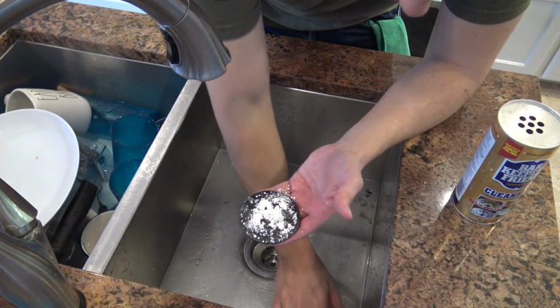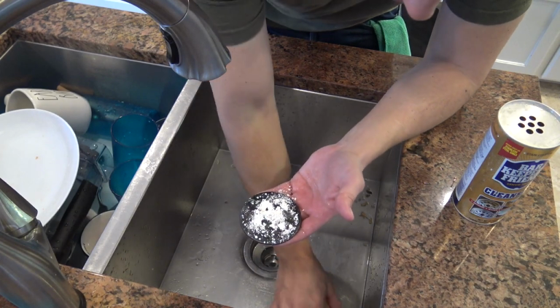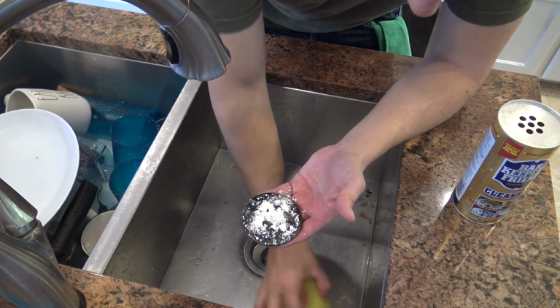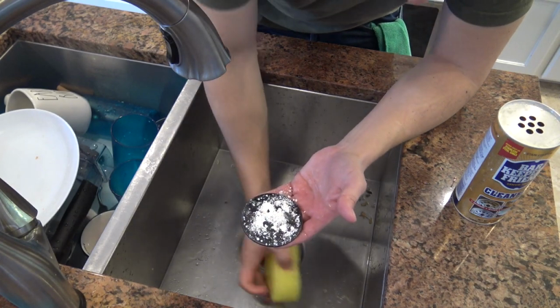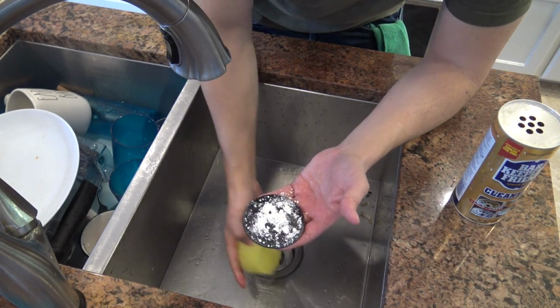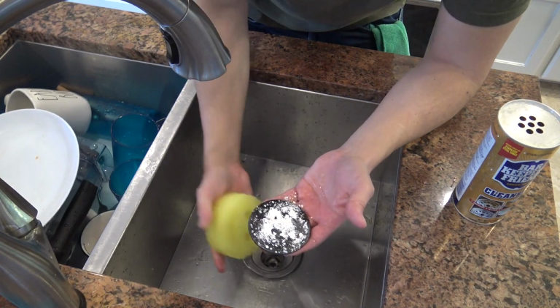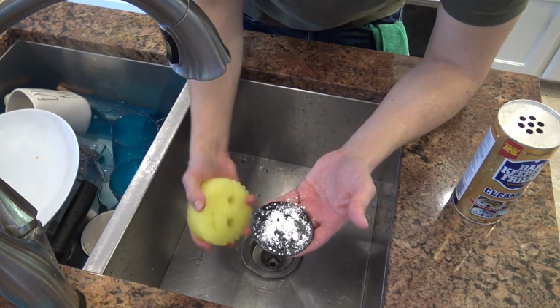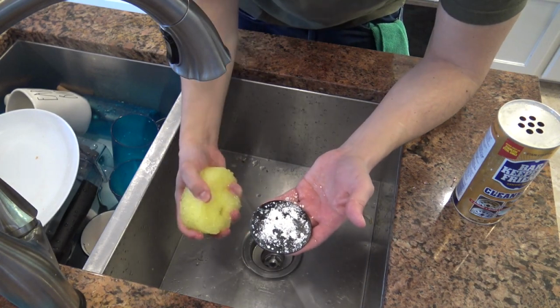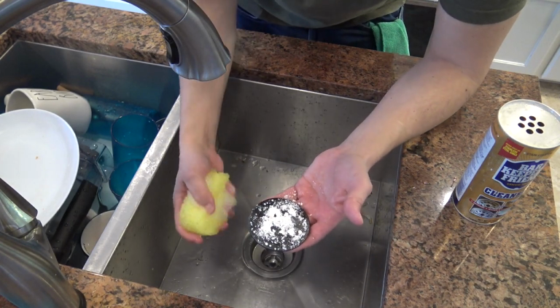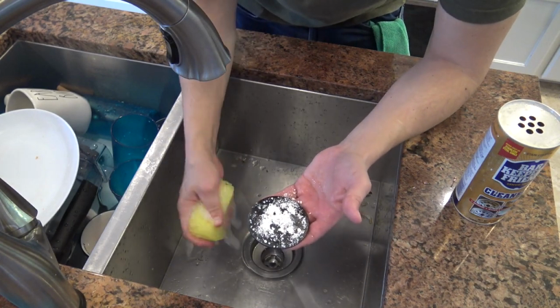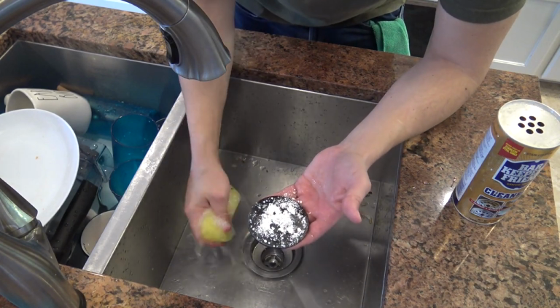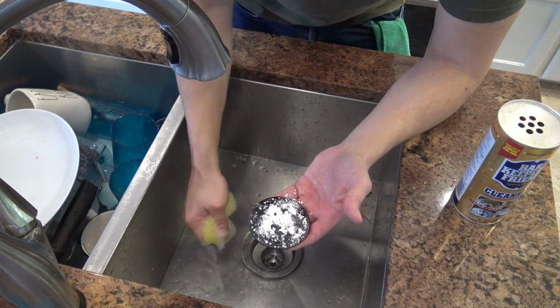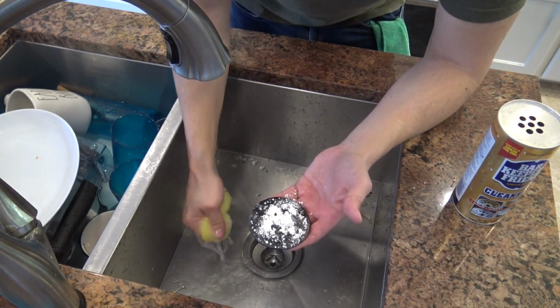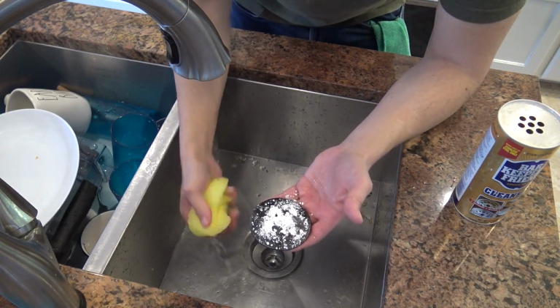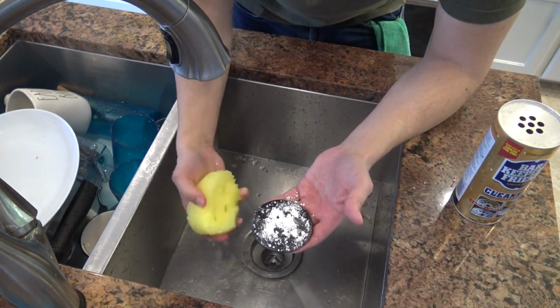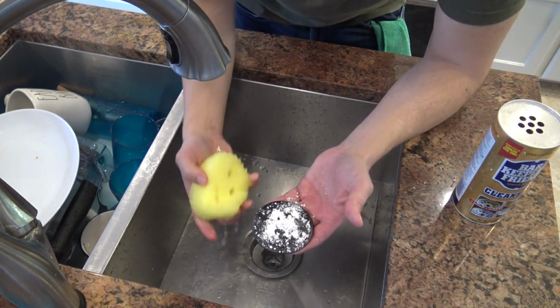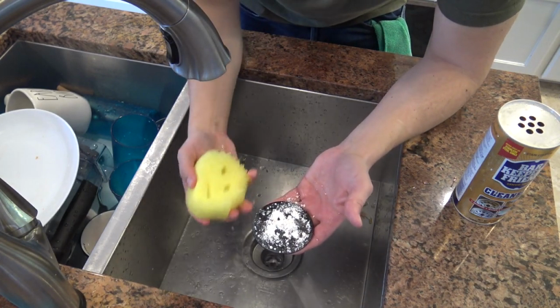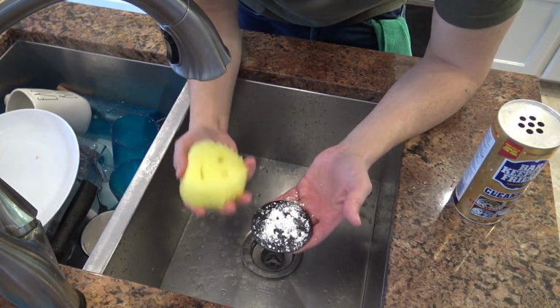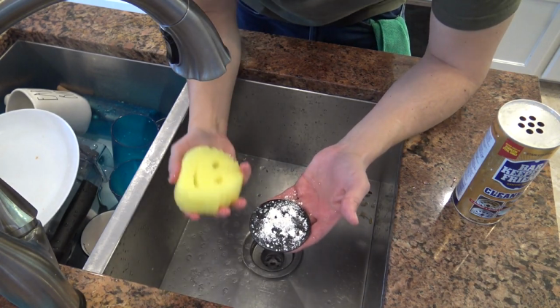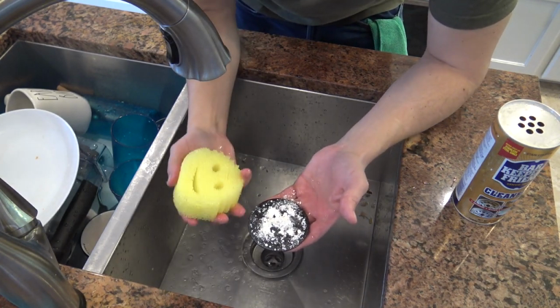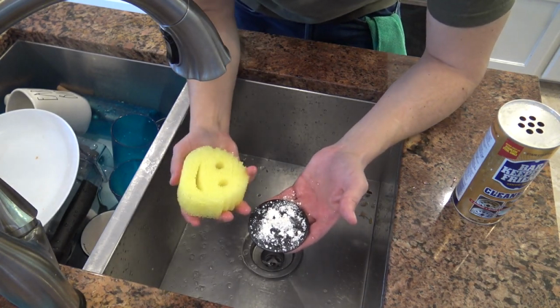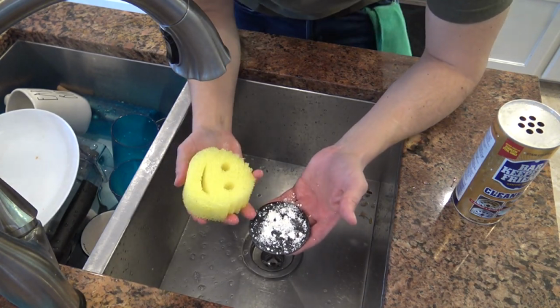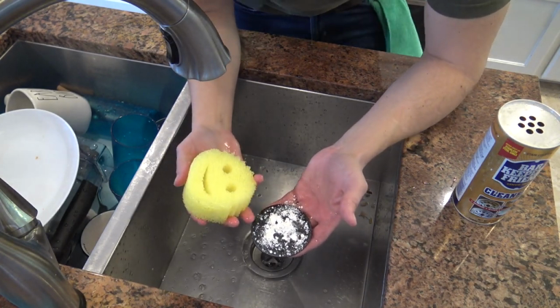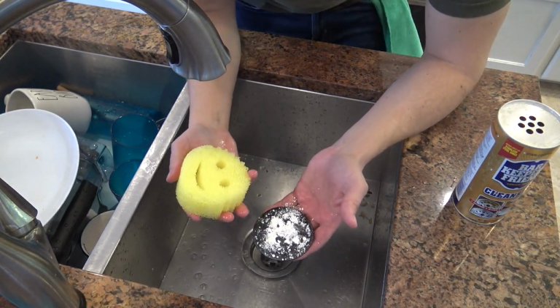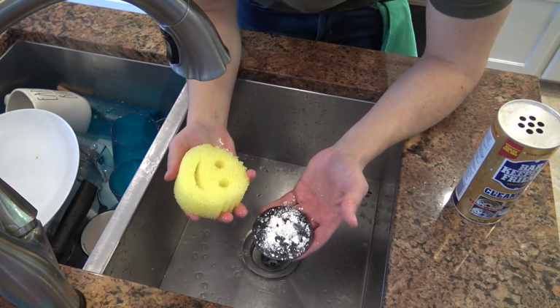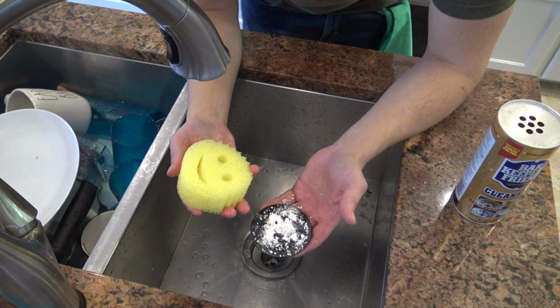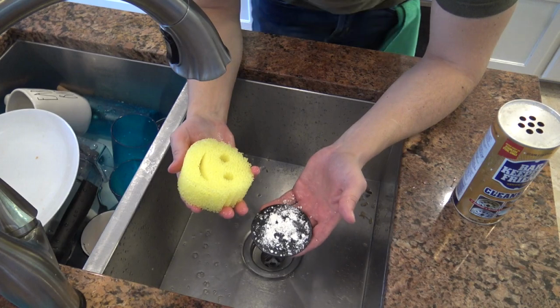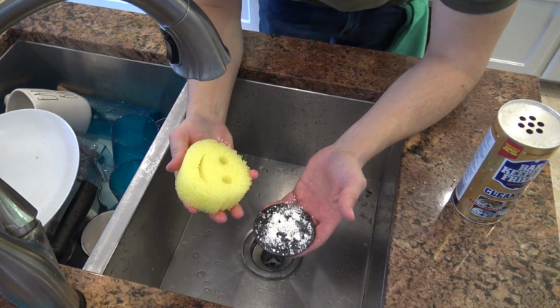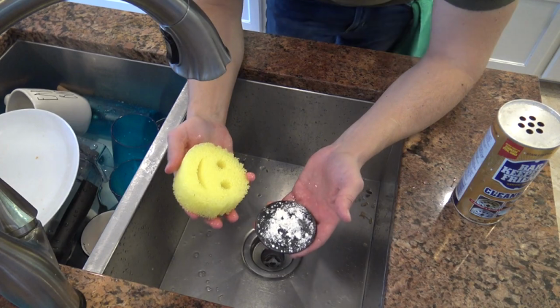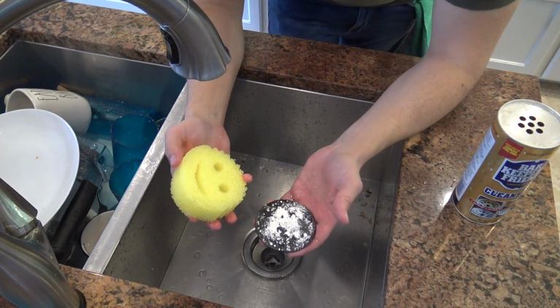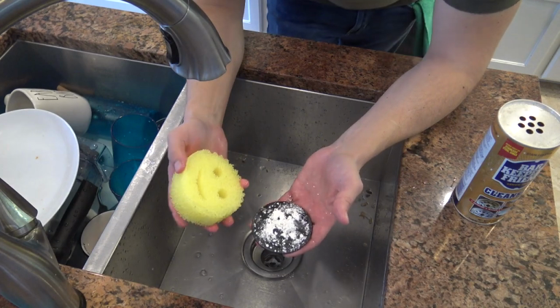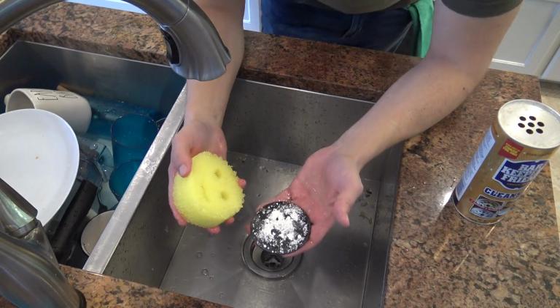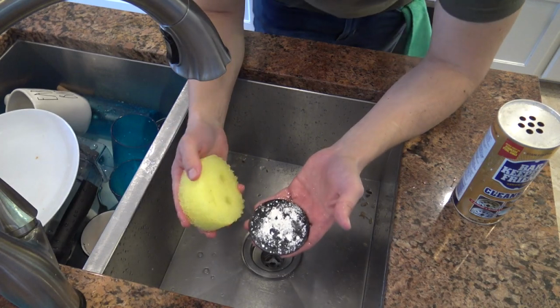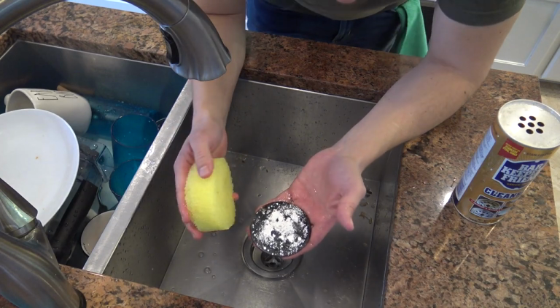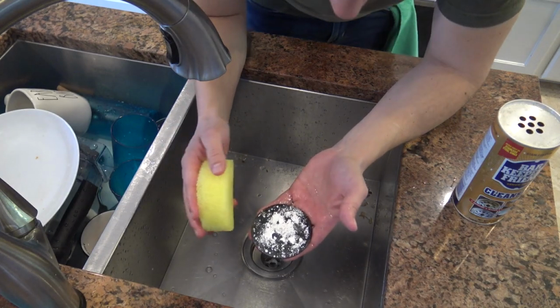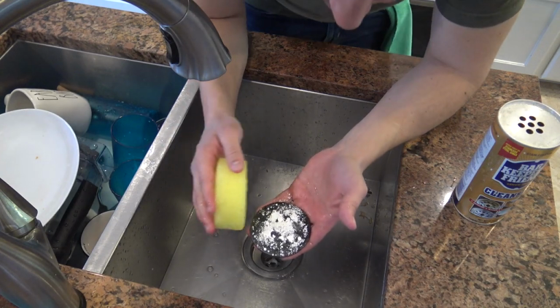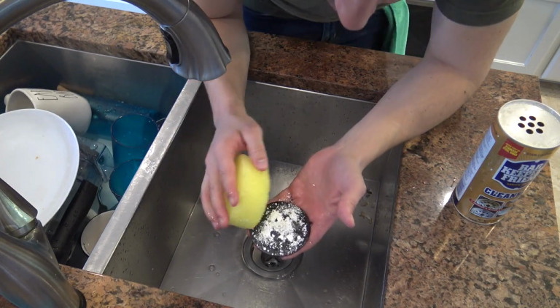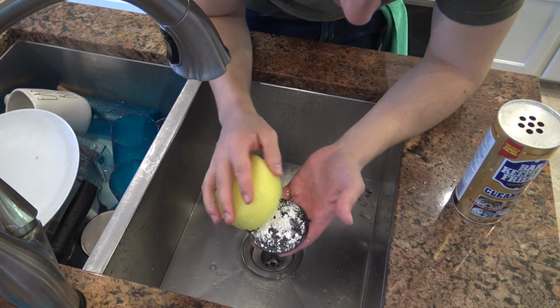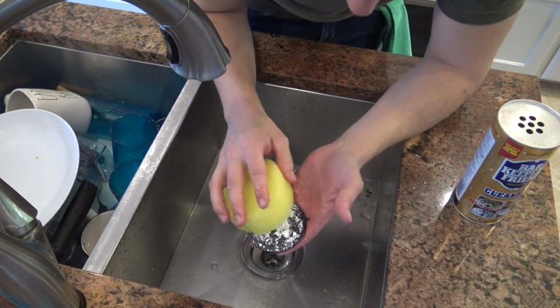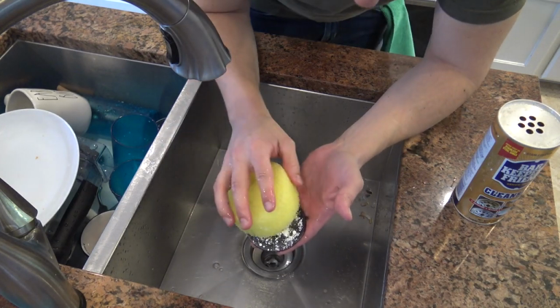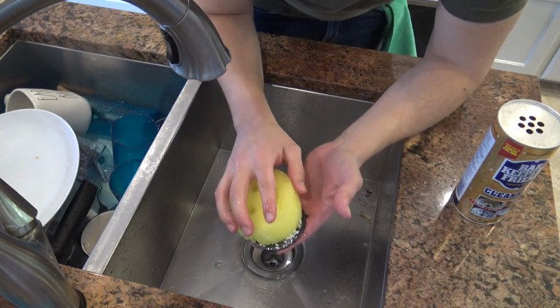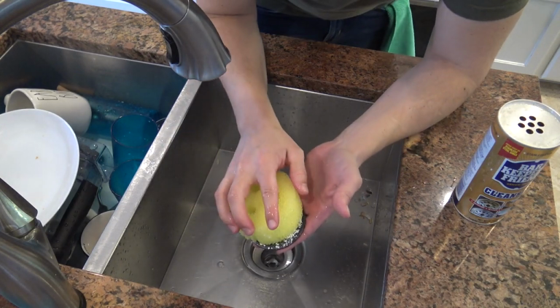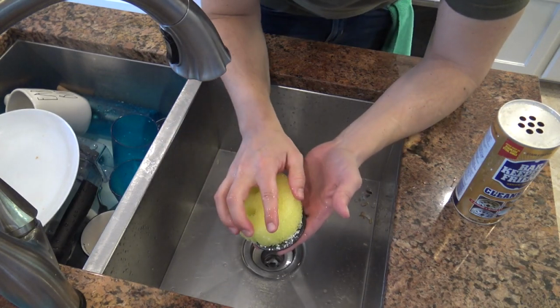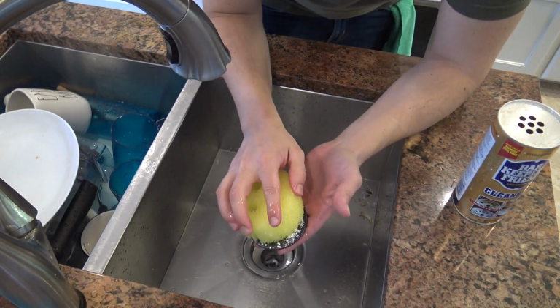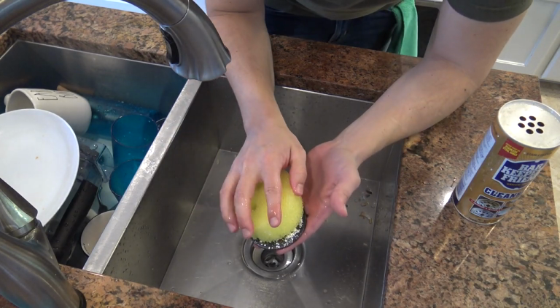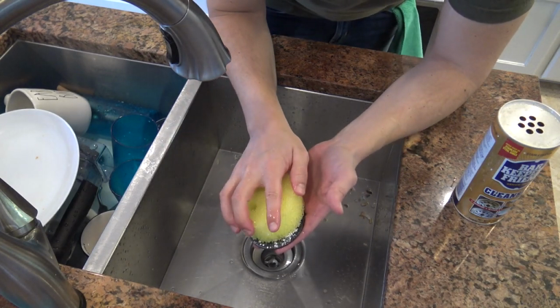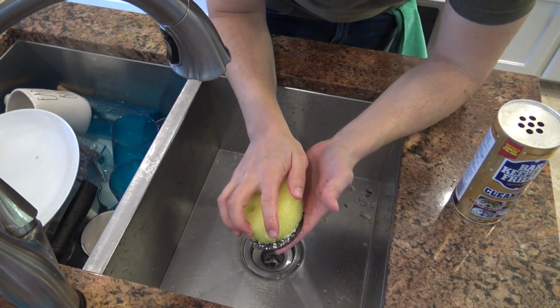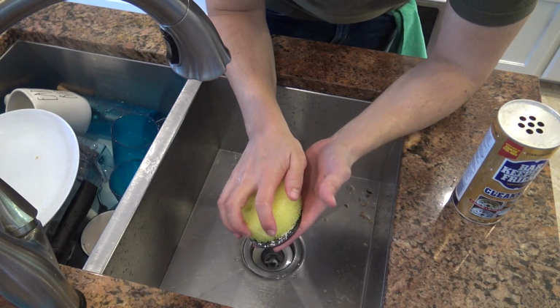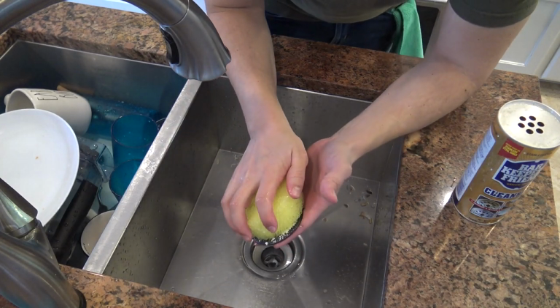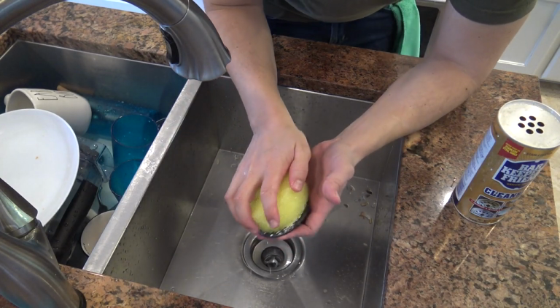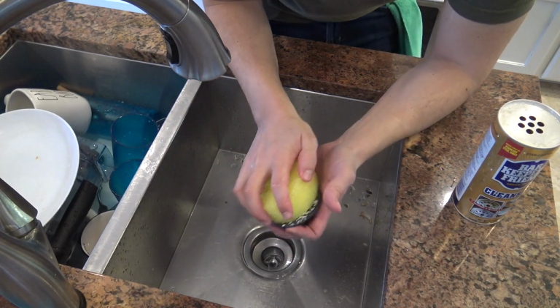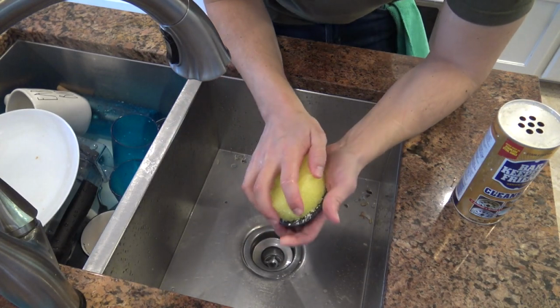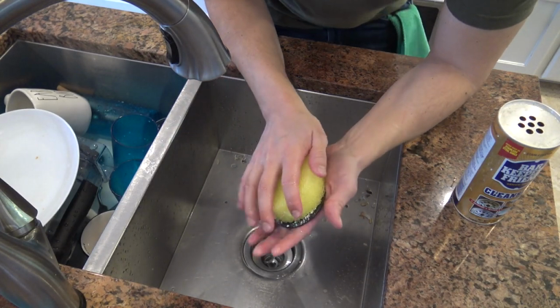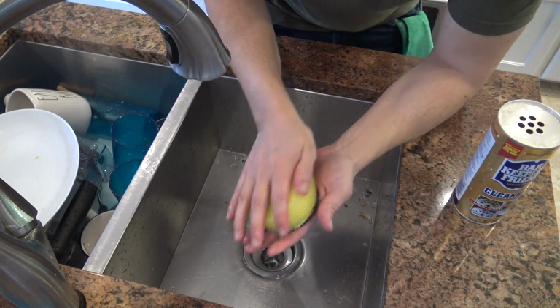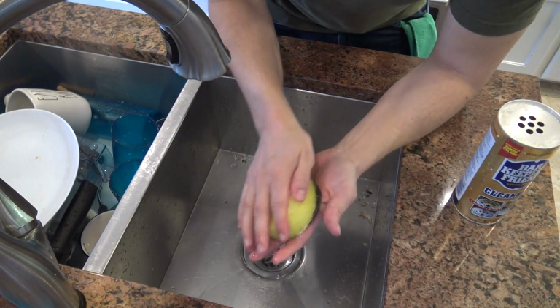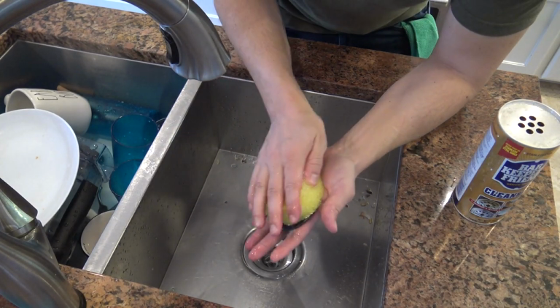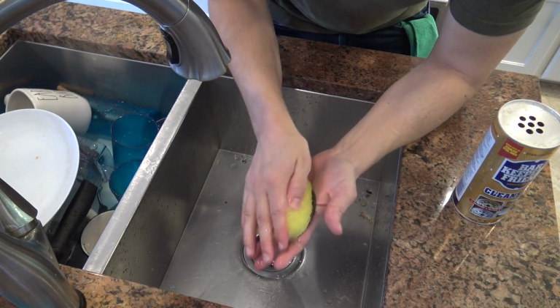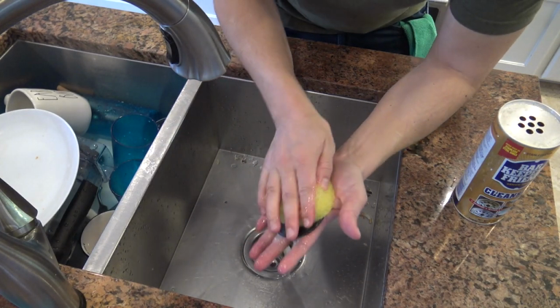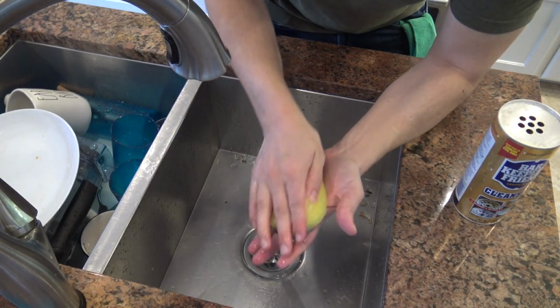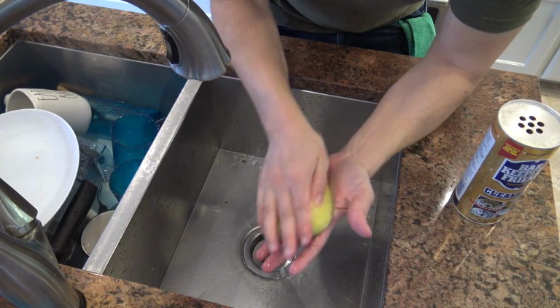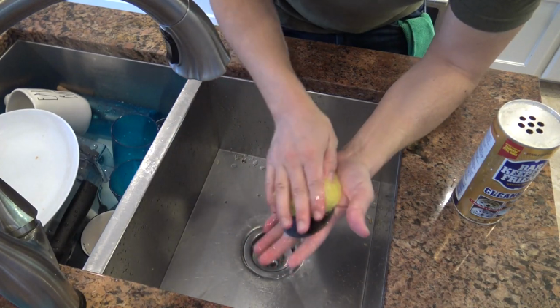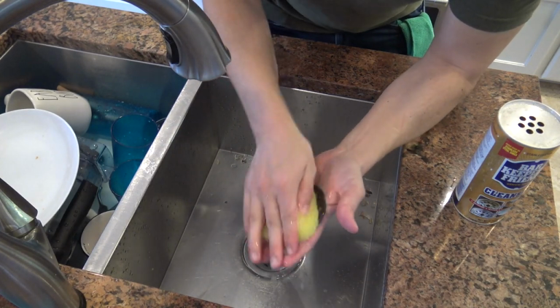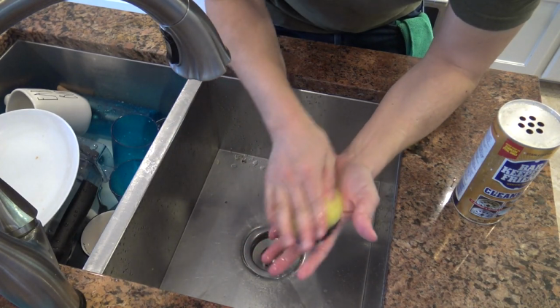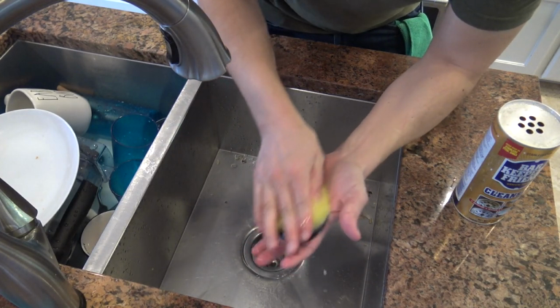You're gonna get your new Scrub Daddy and you're gonna rub.